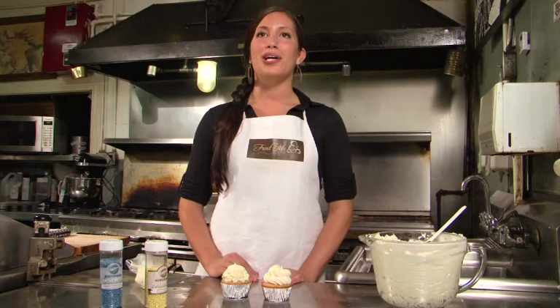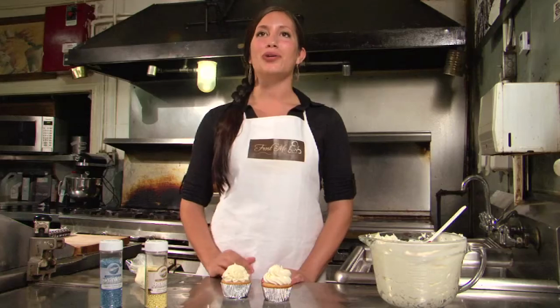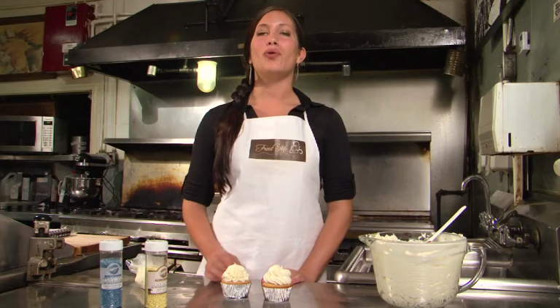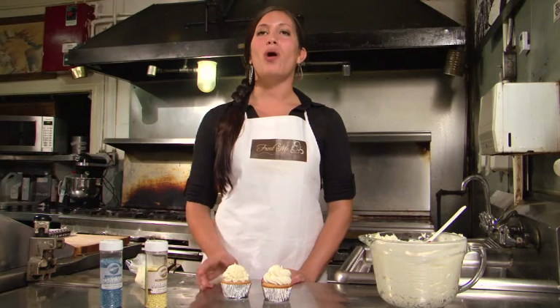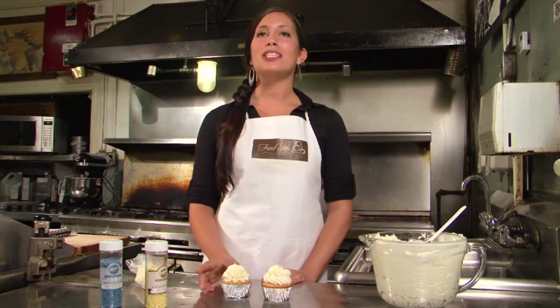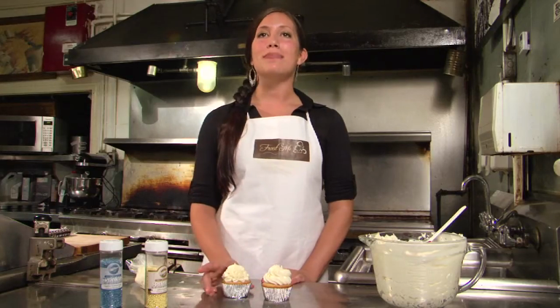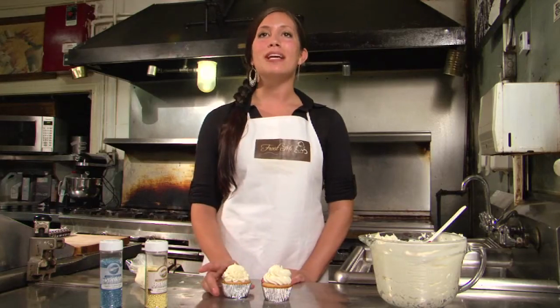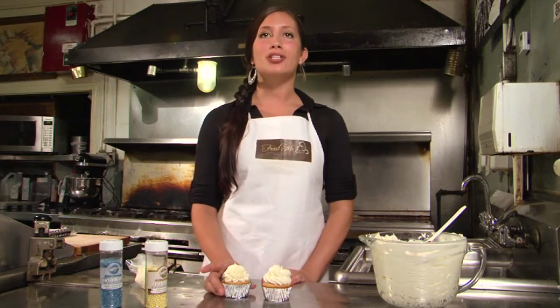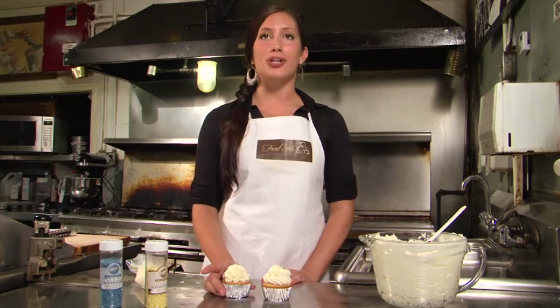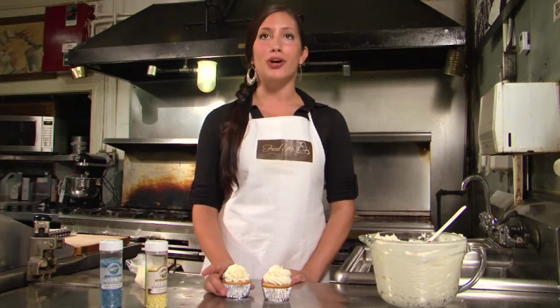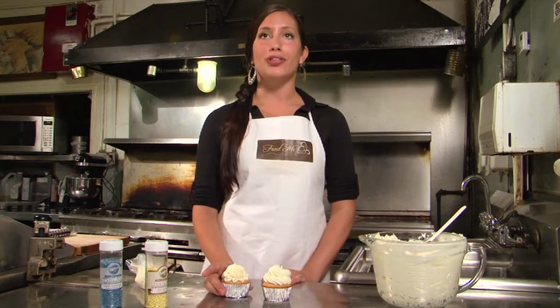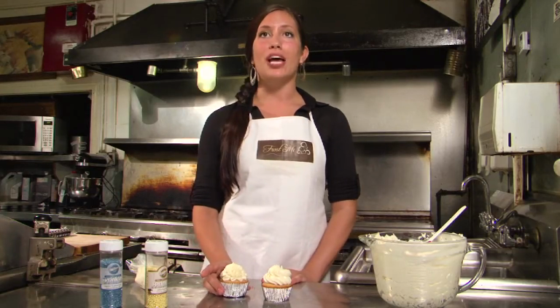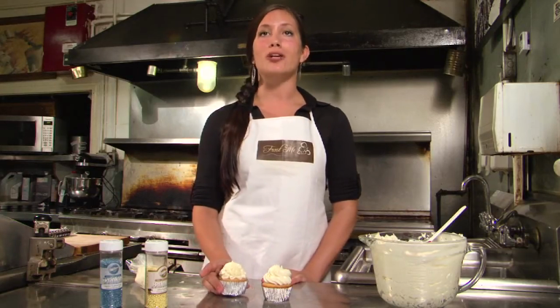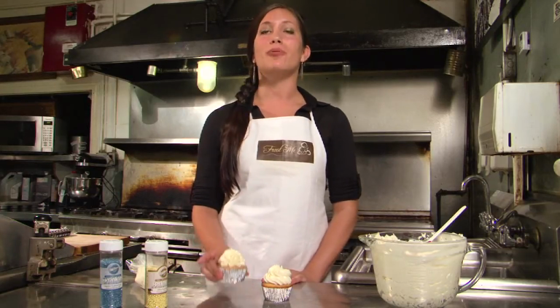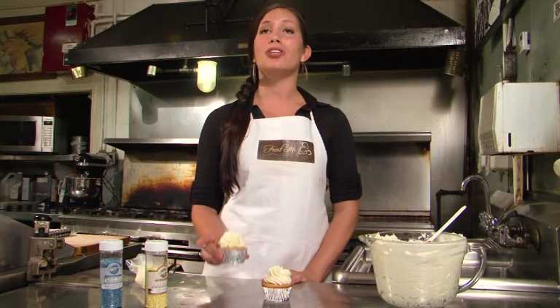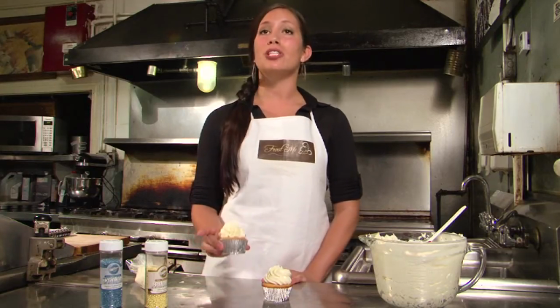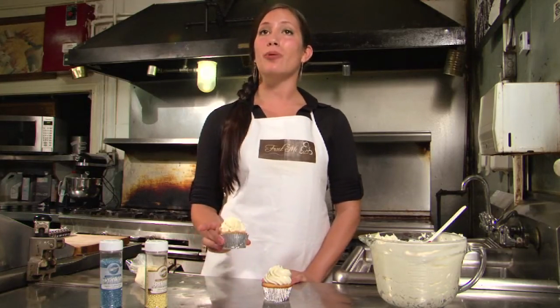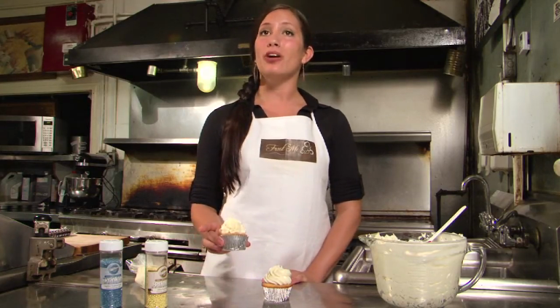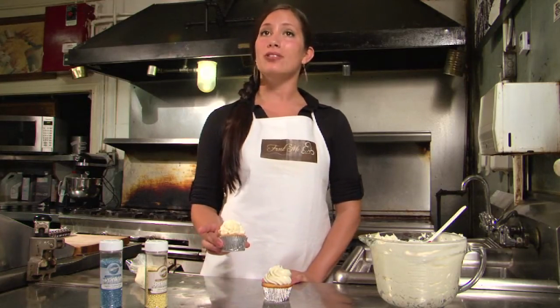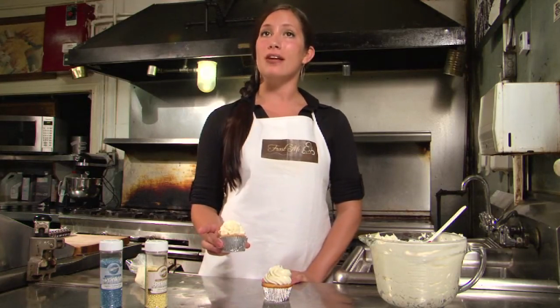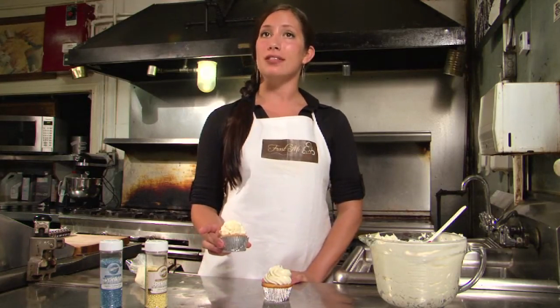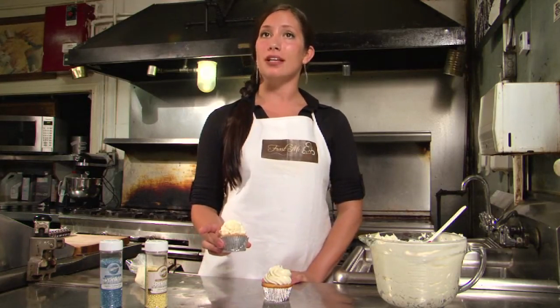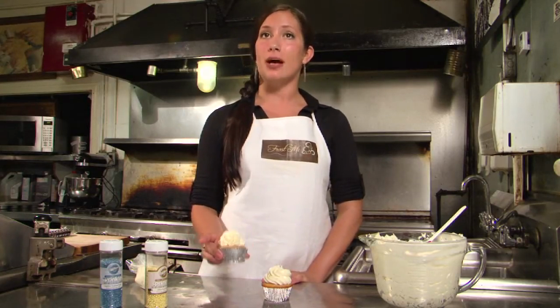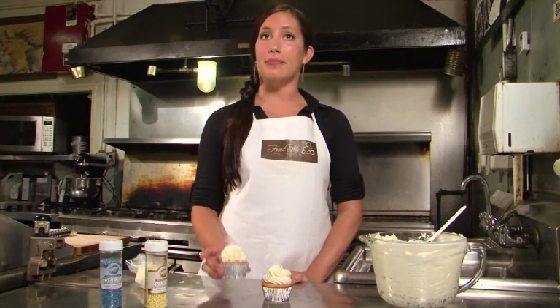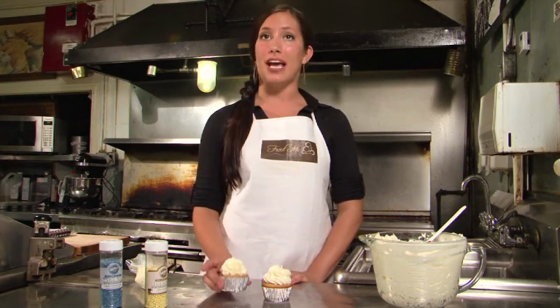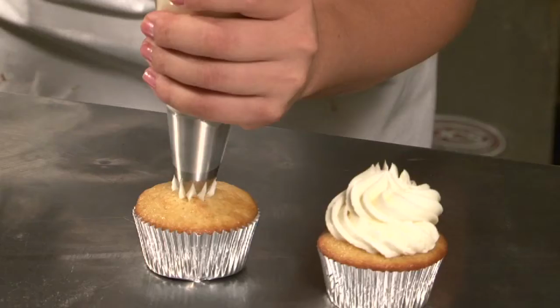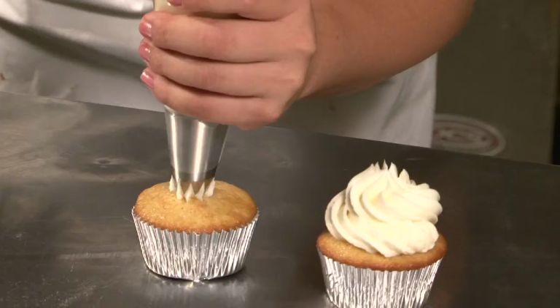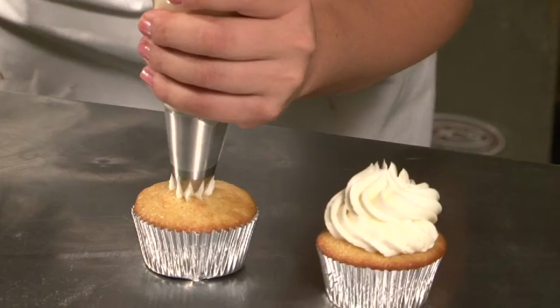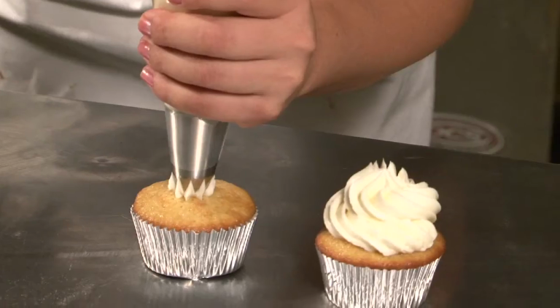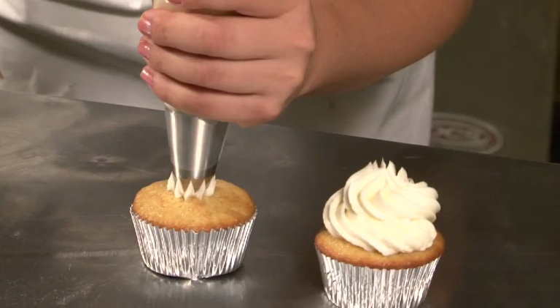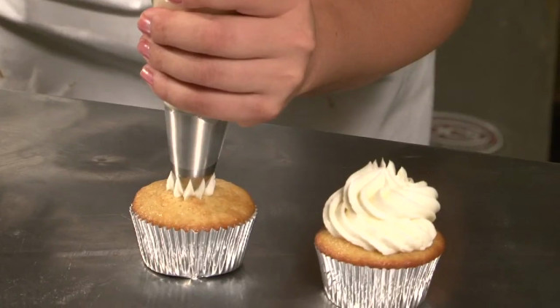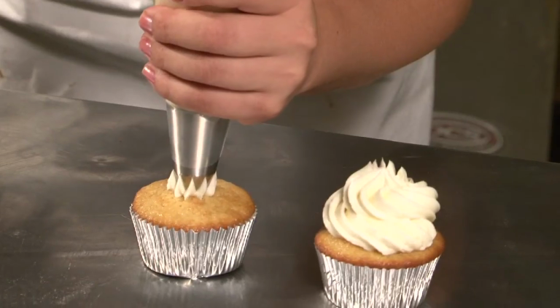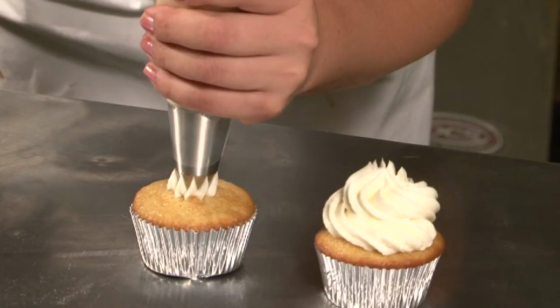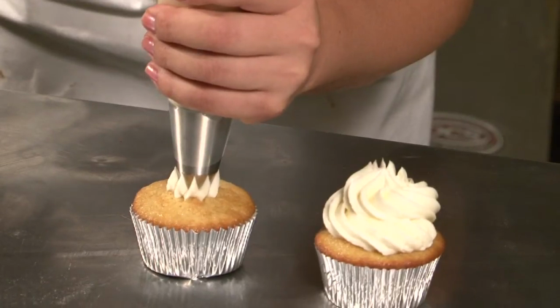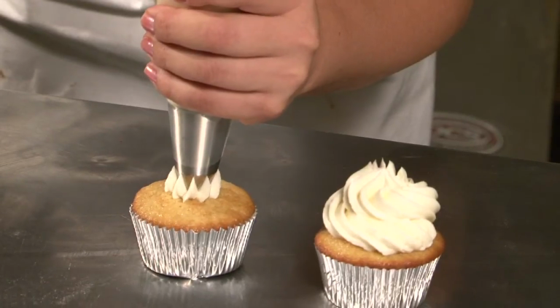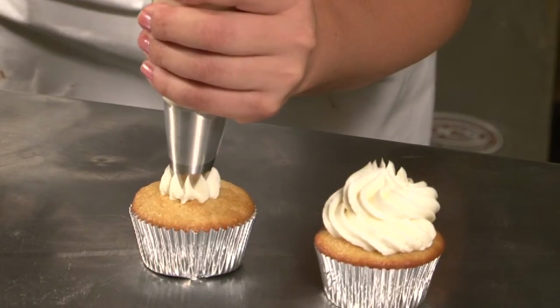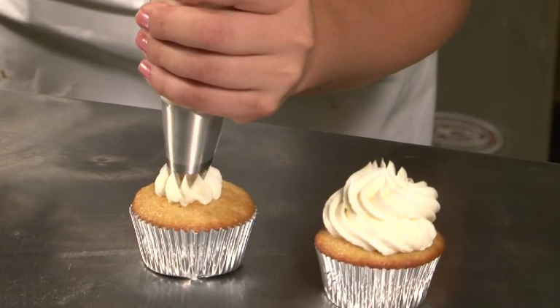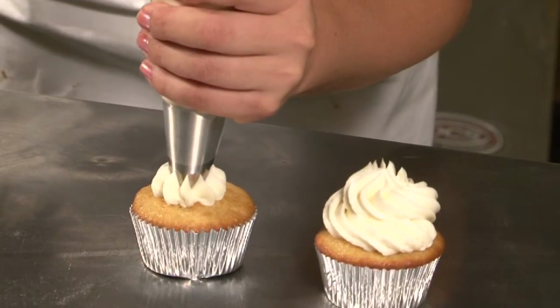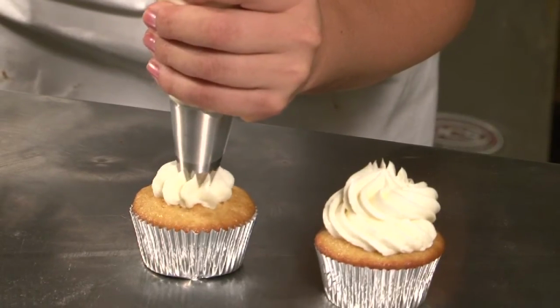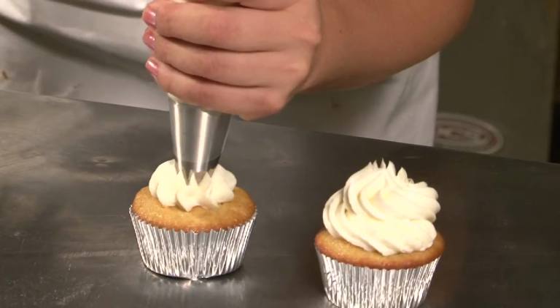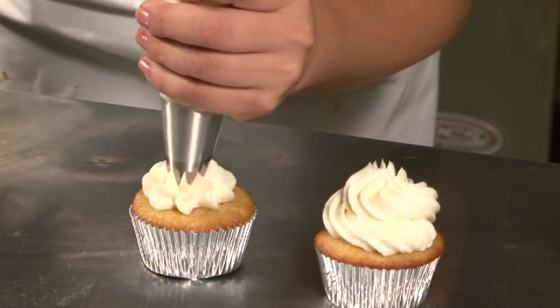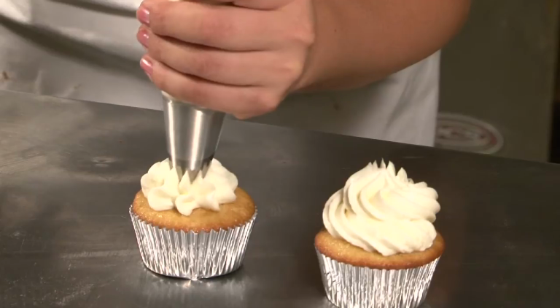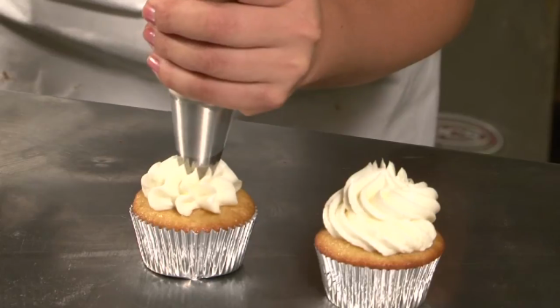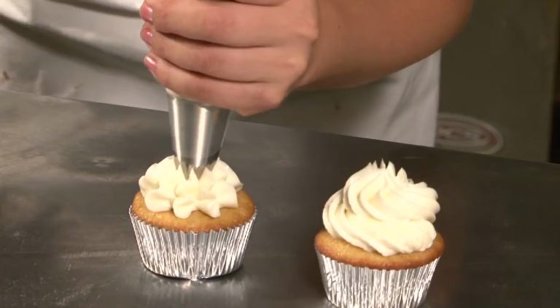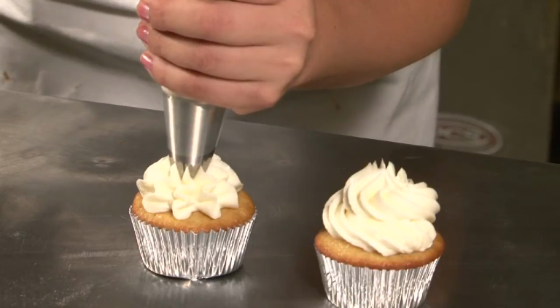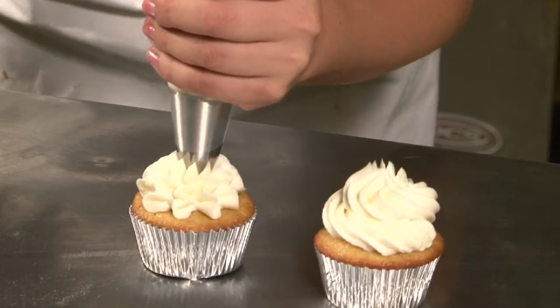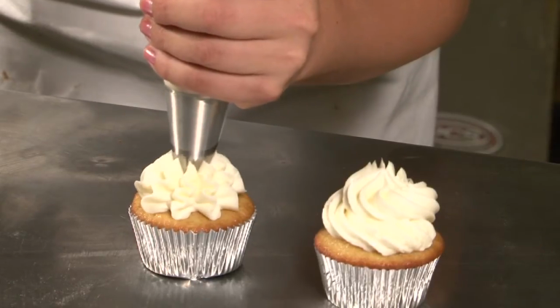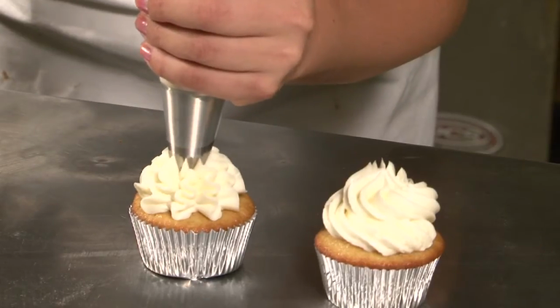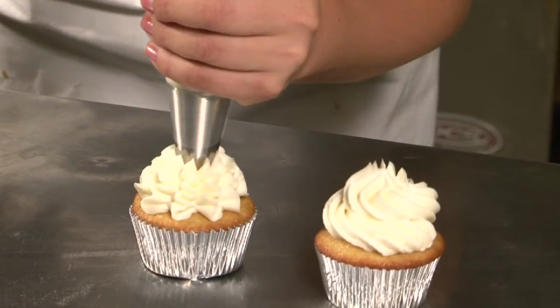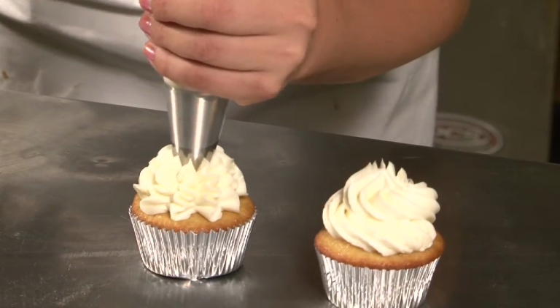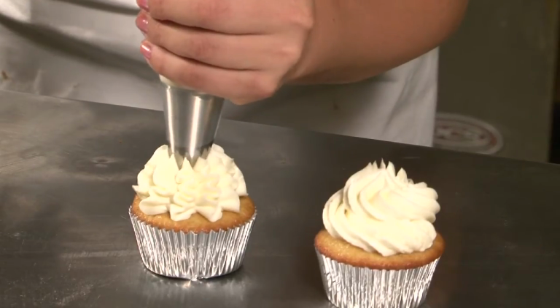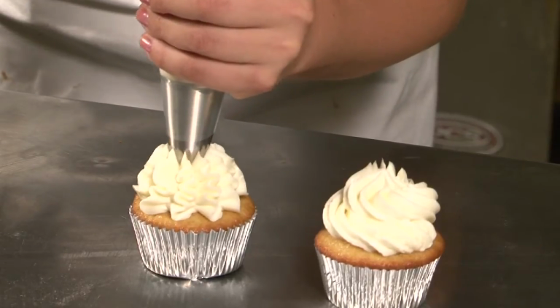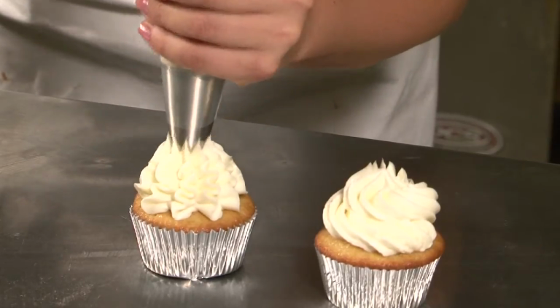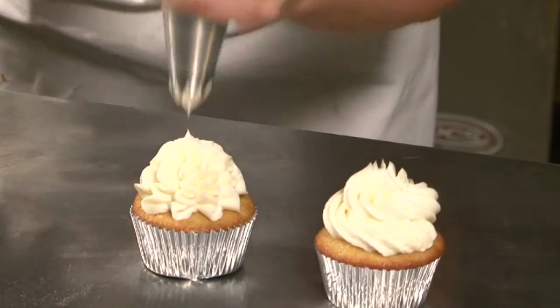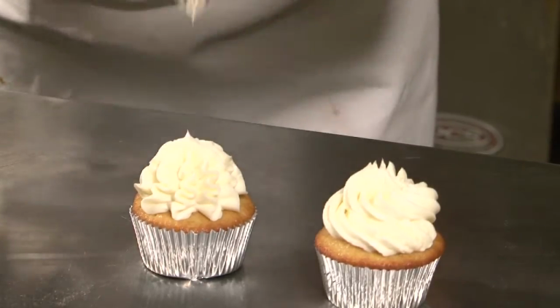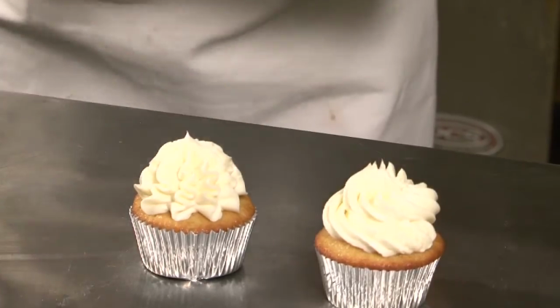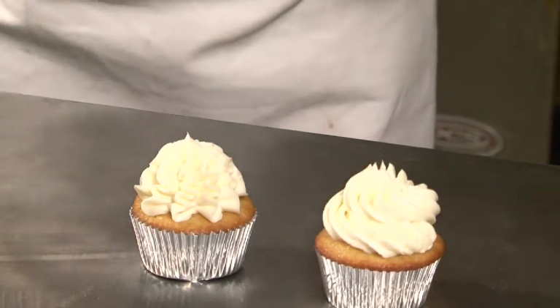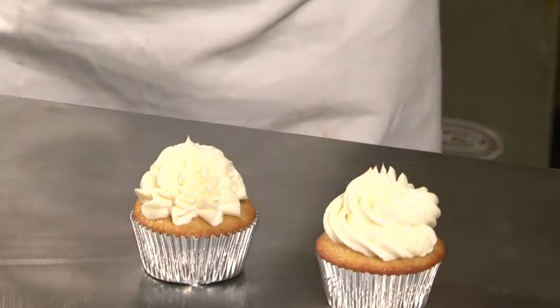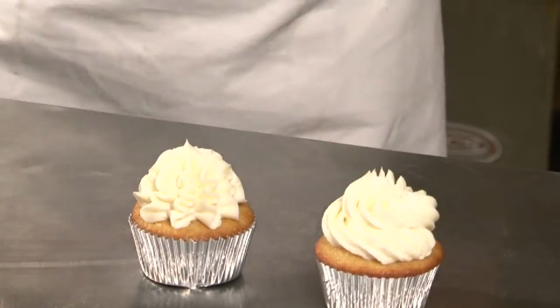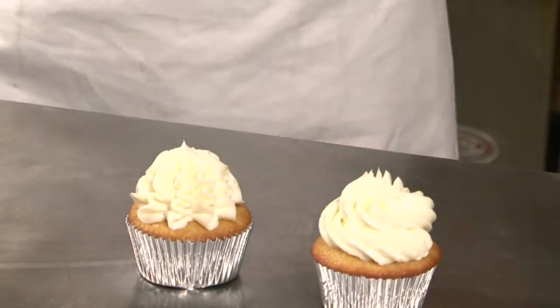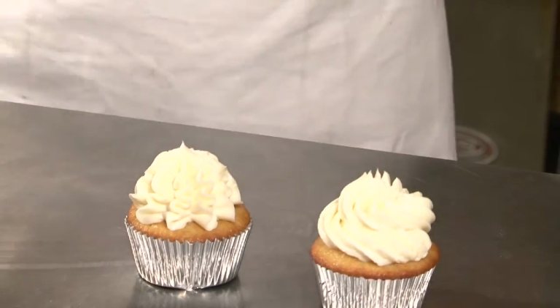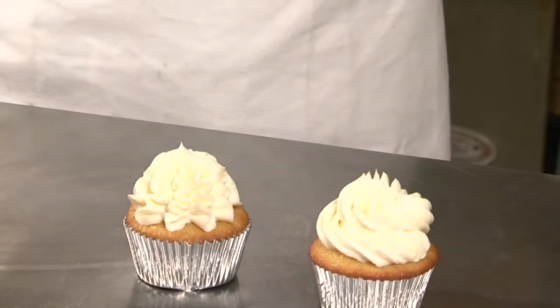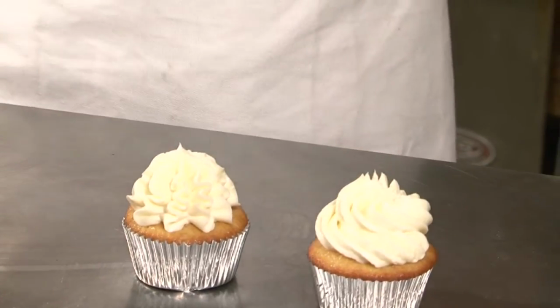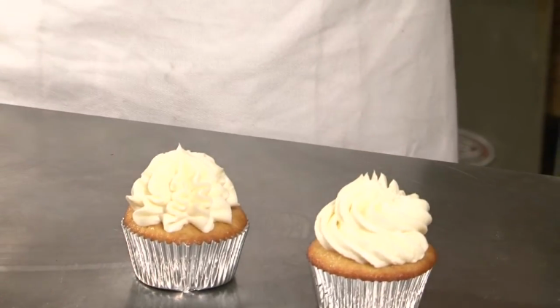You'll want to make sure that you put the sprinkles onto the cupcake directly after you pipe or spread the frosting onto the cupcakes.